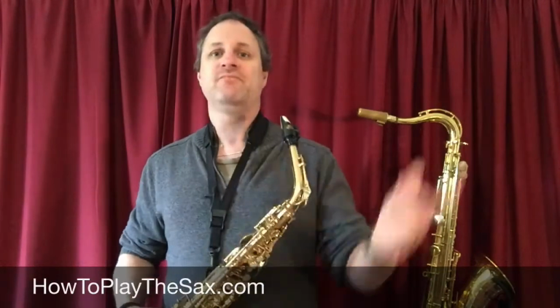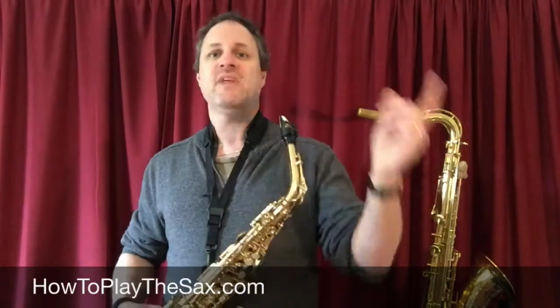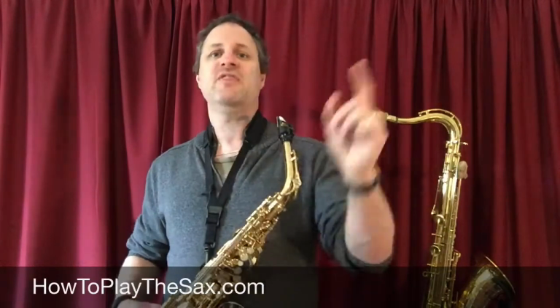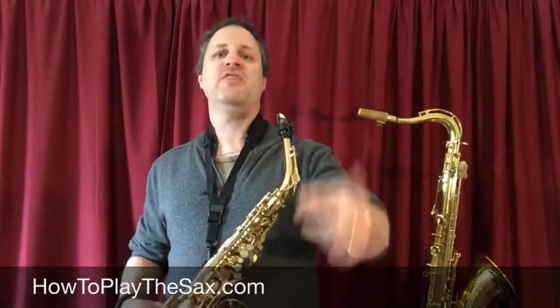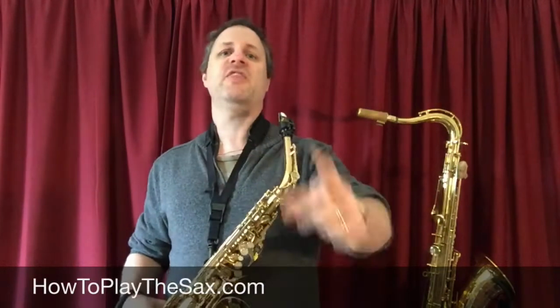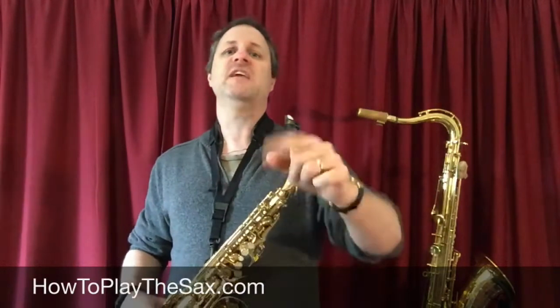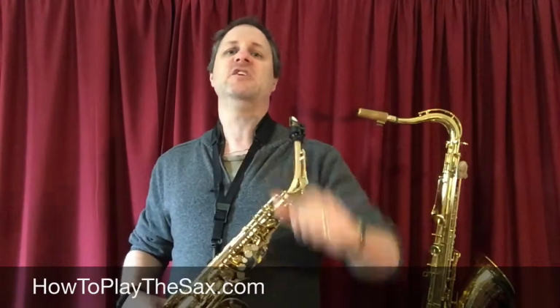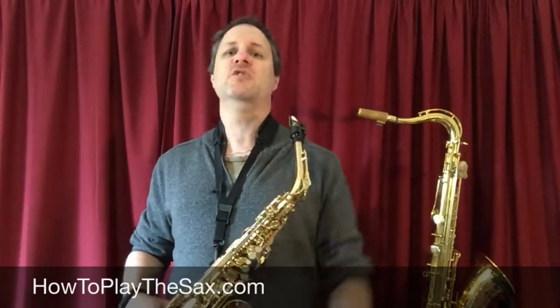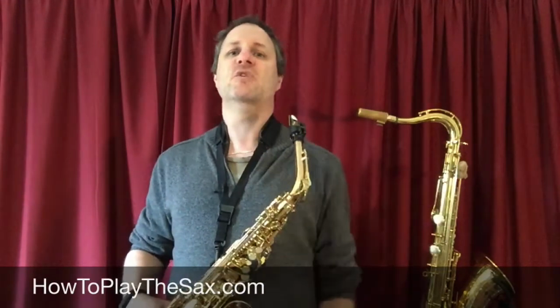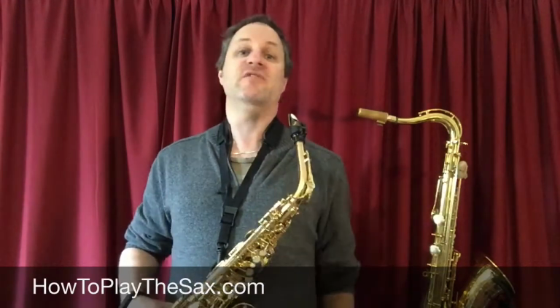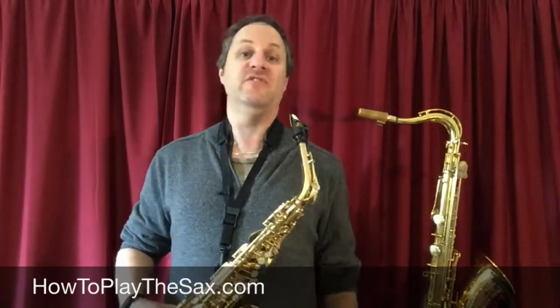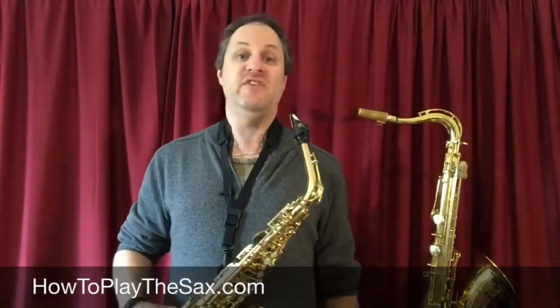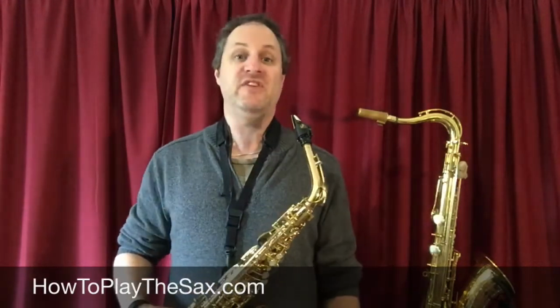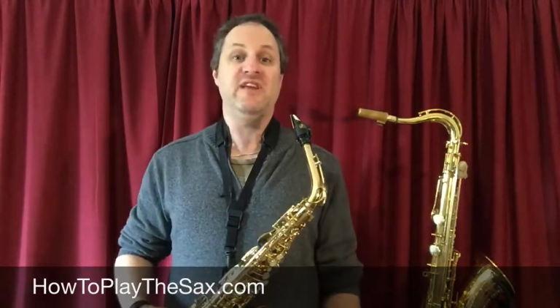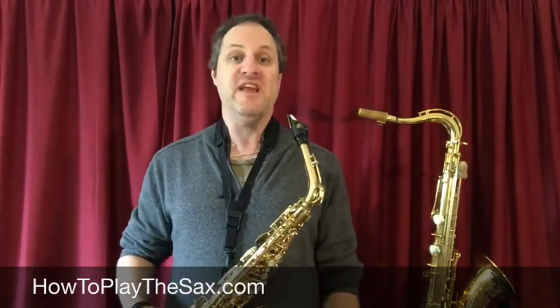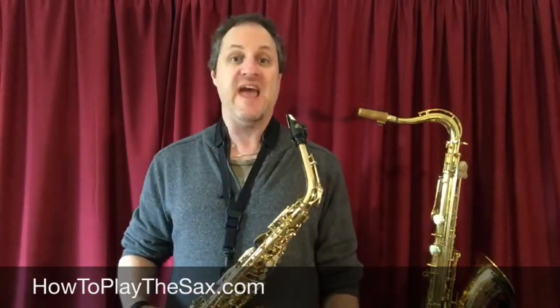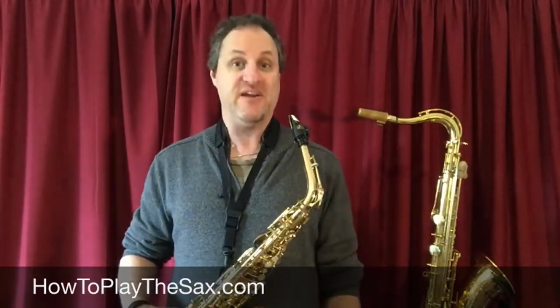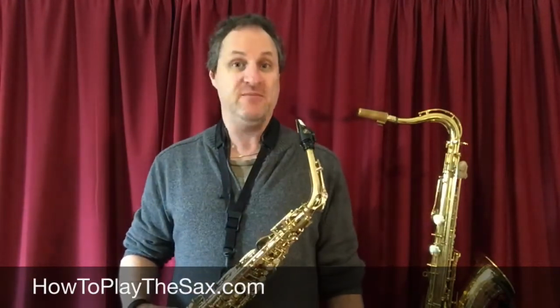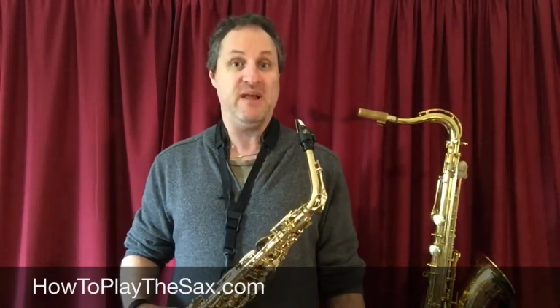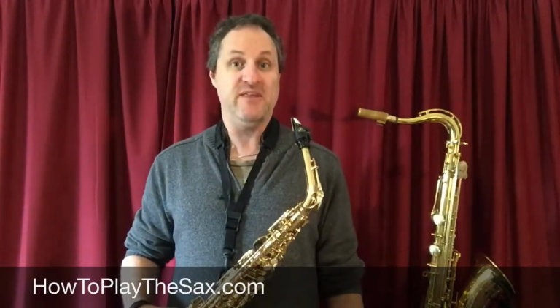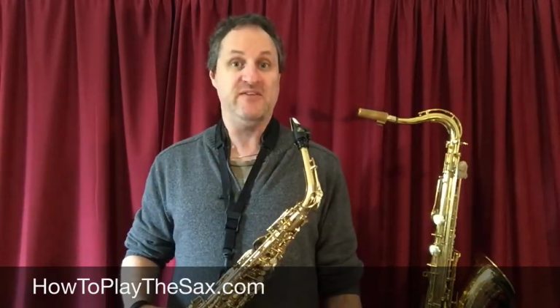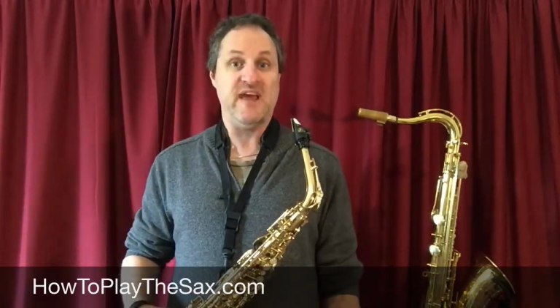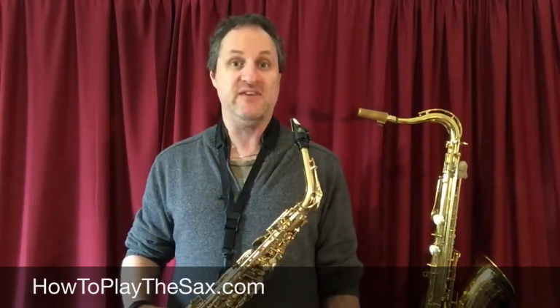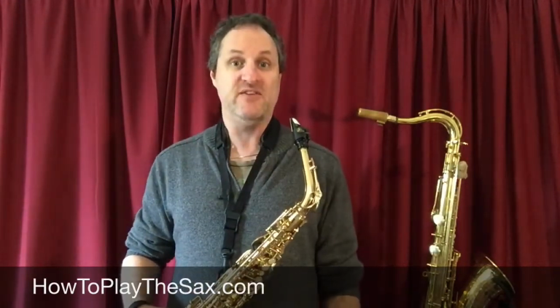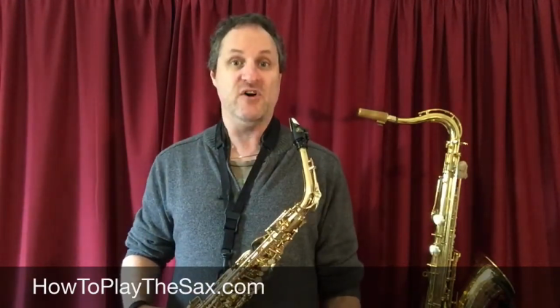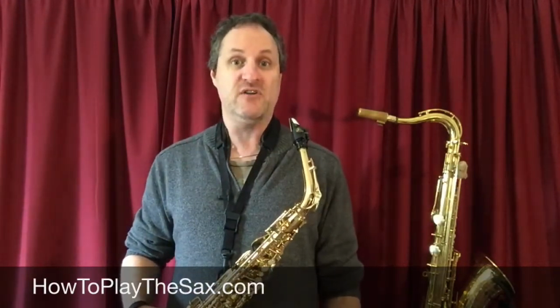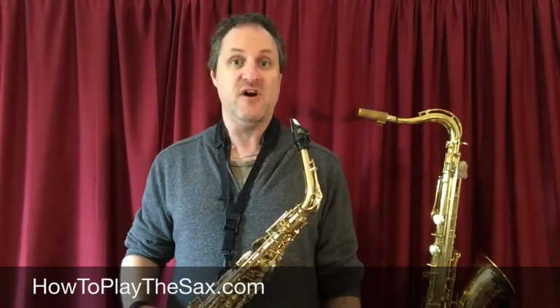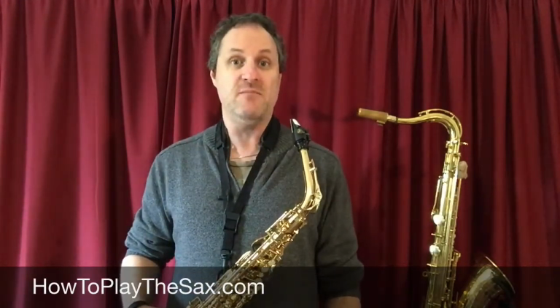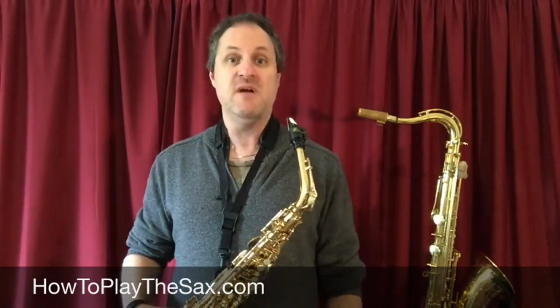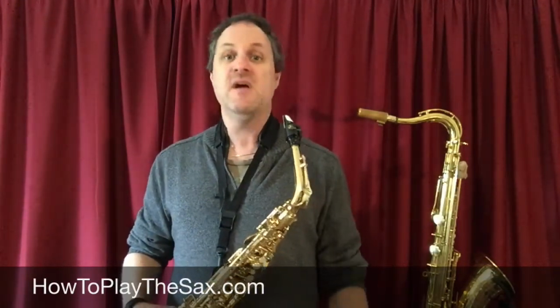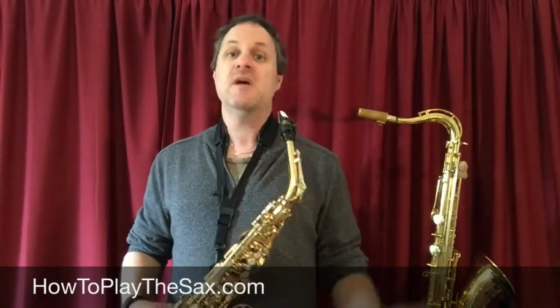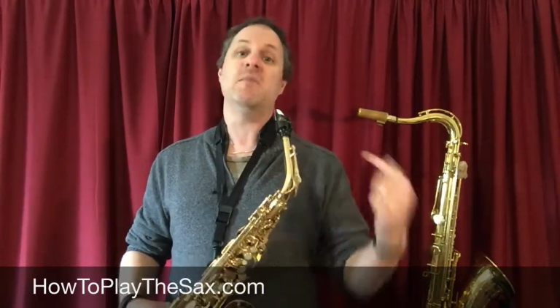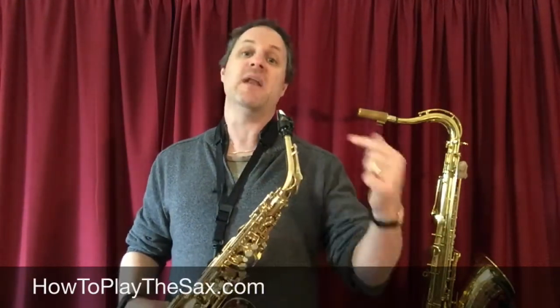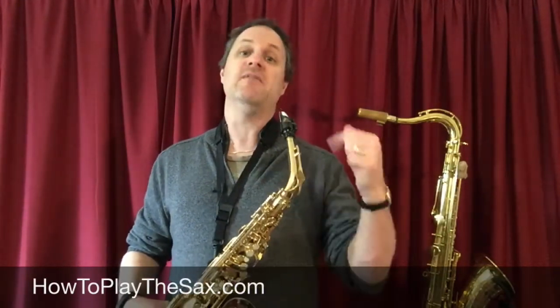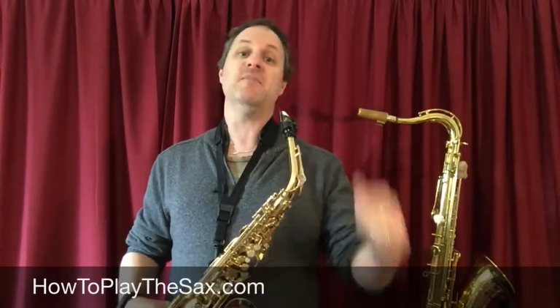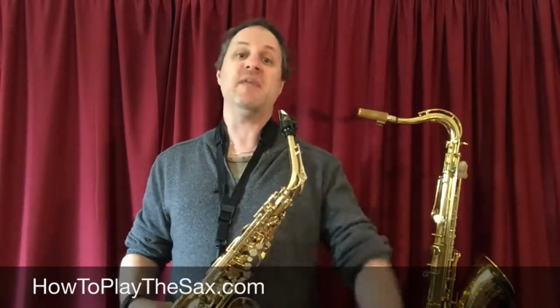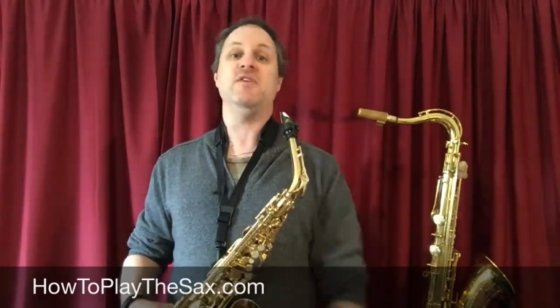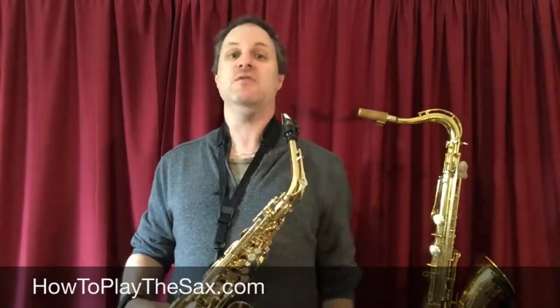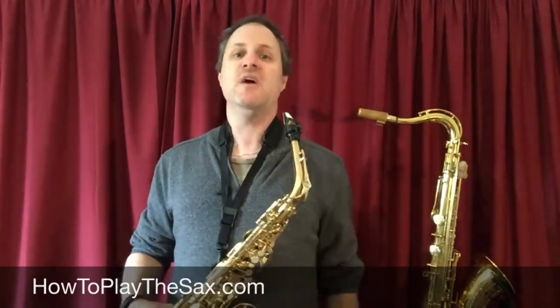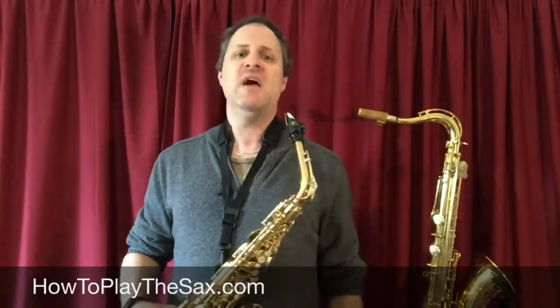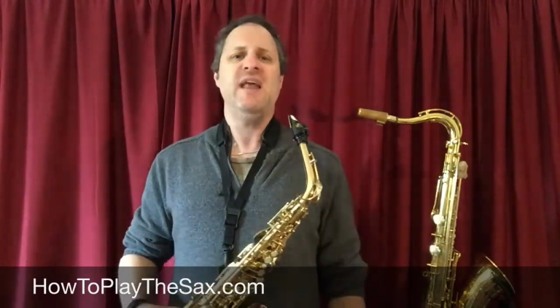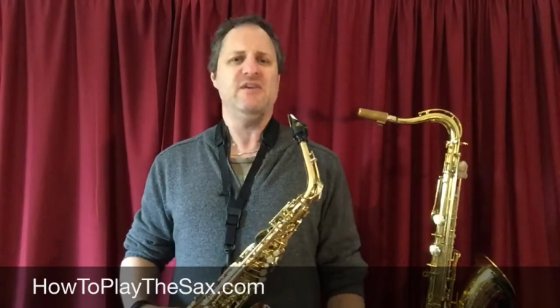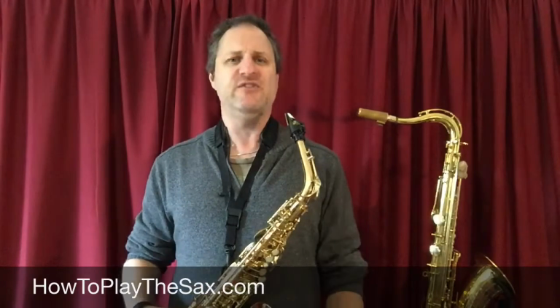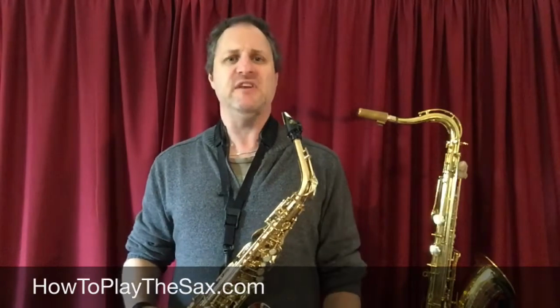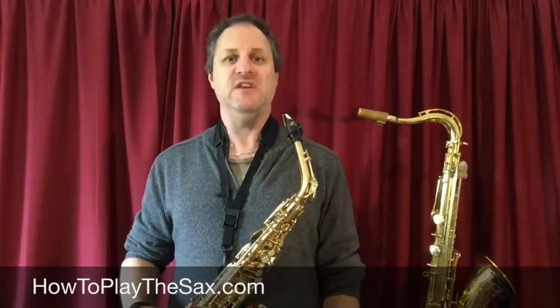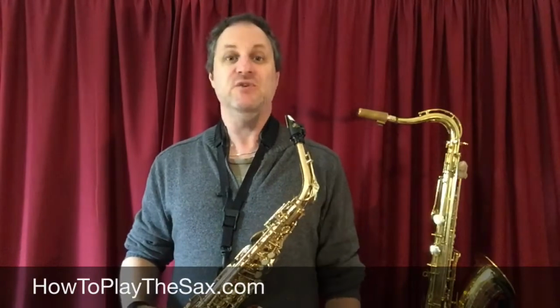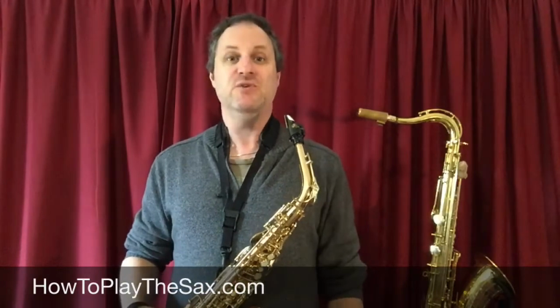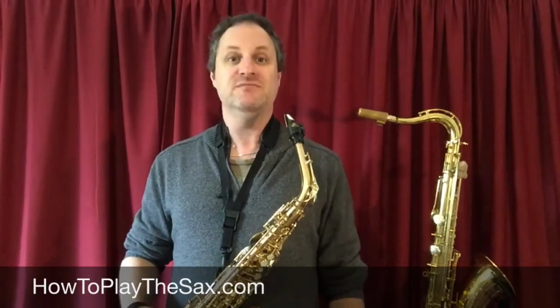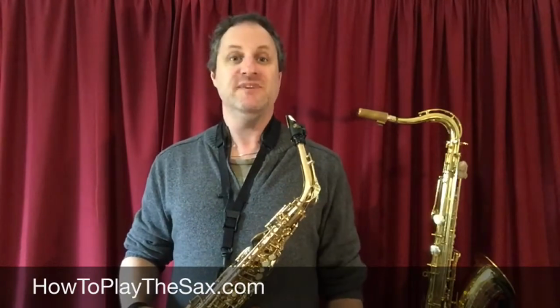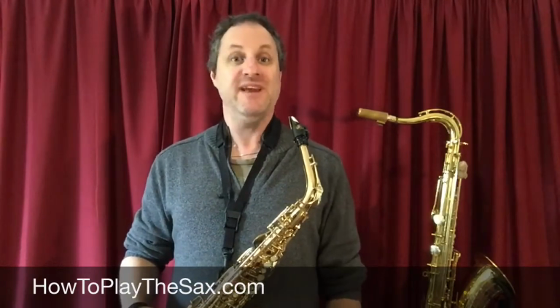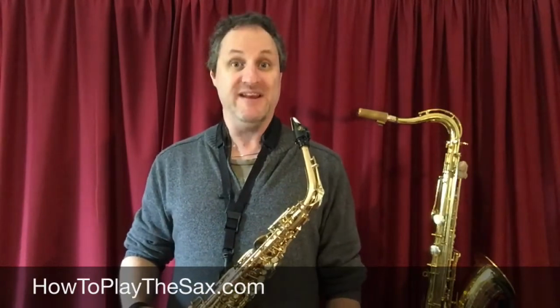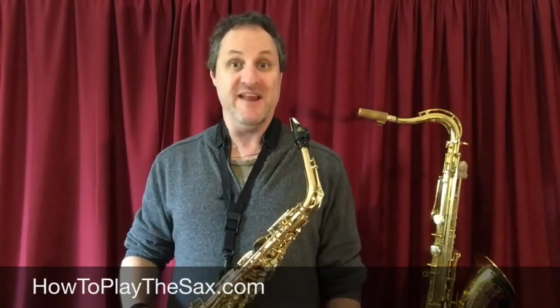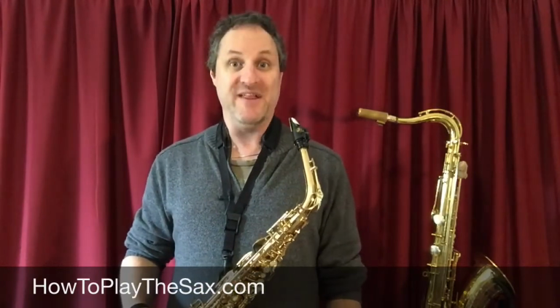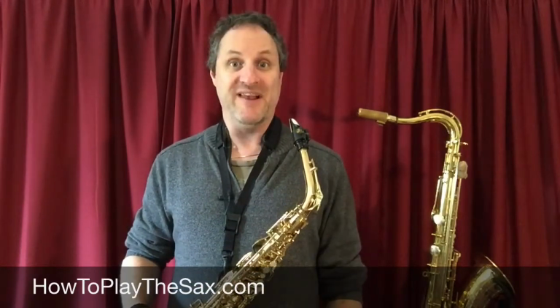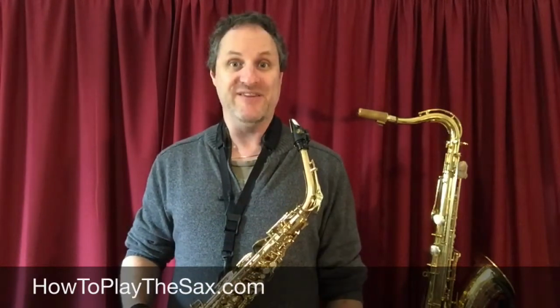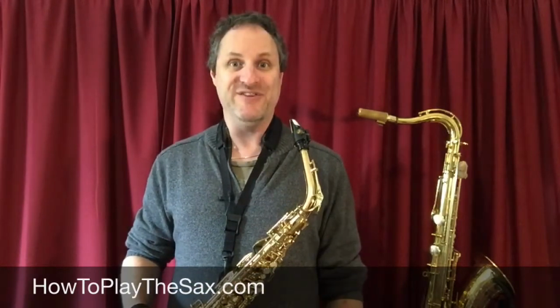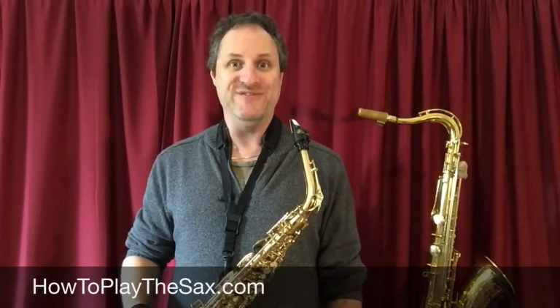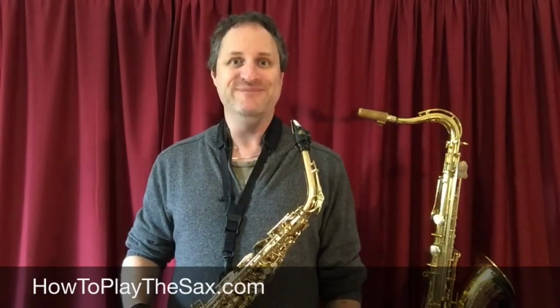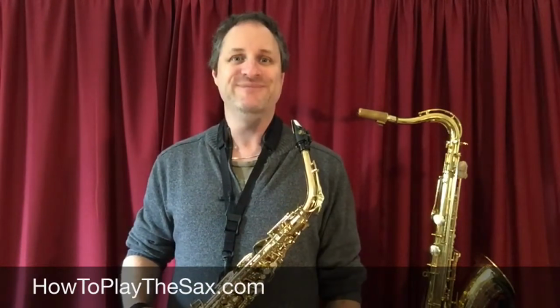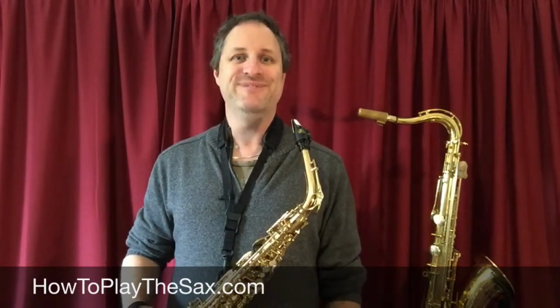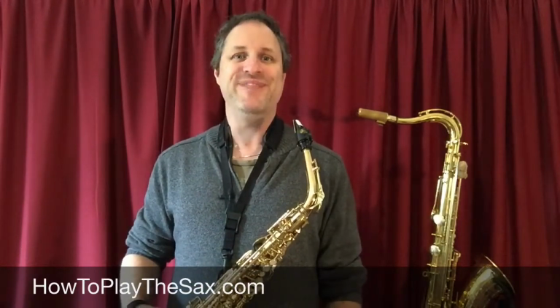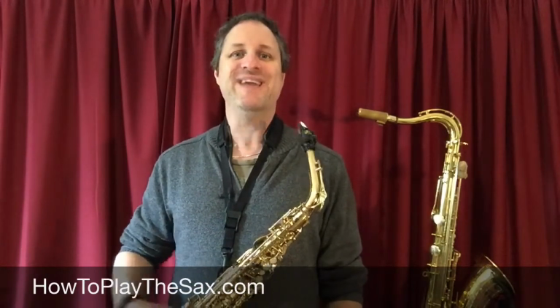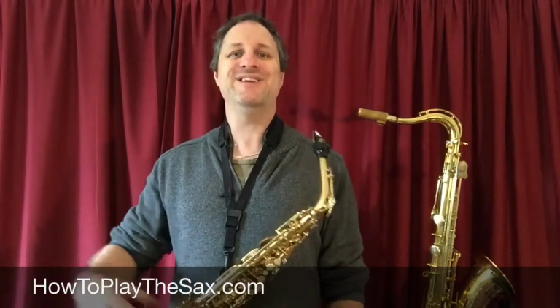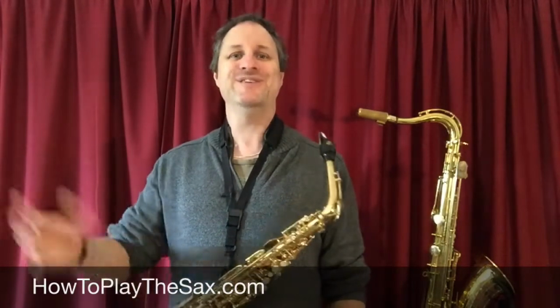Thank you for visiting howtoplaythesax.com. My name is Matthew and I'll see you in another lesson. Thank you.